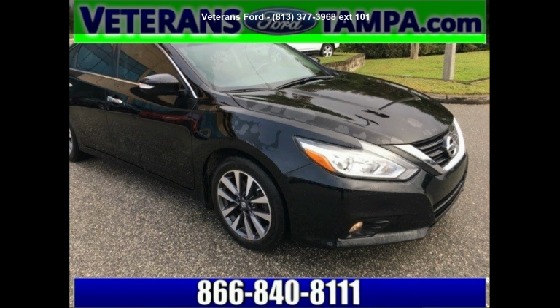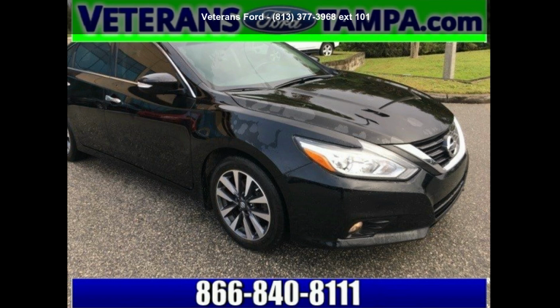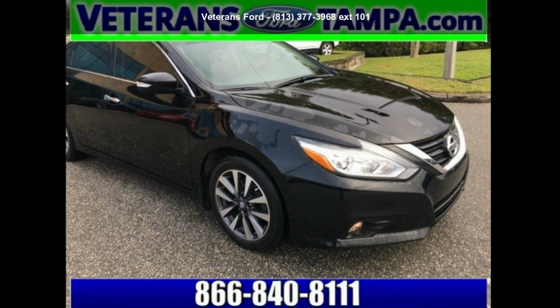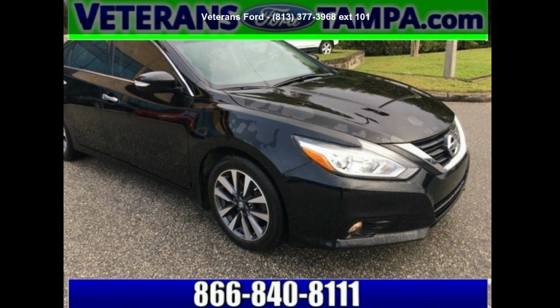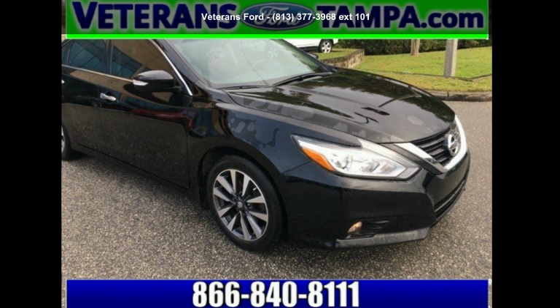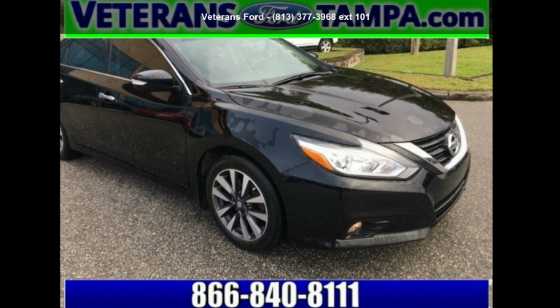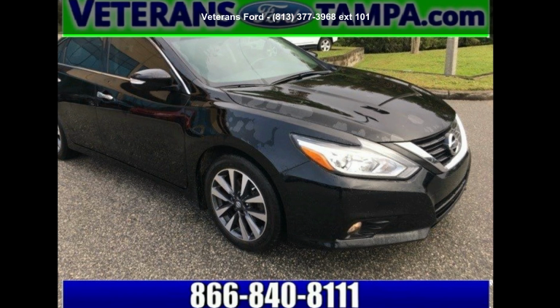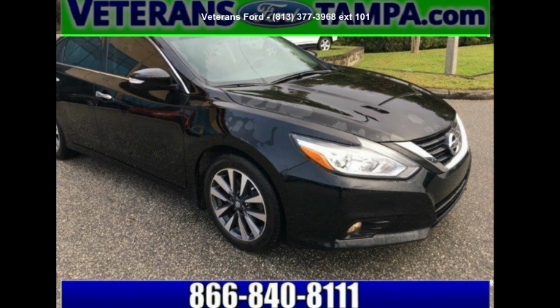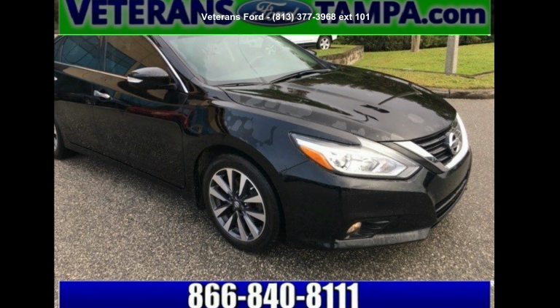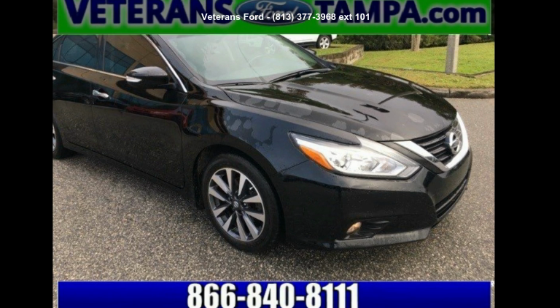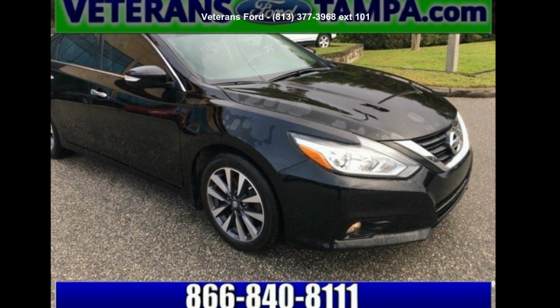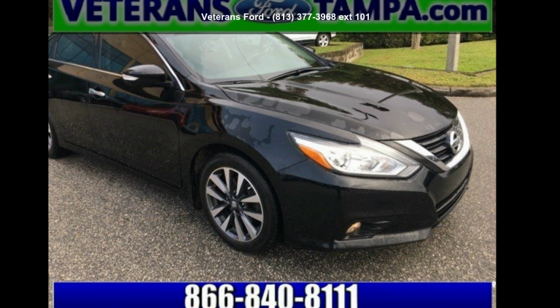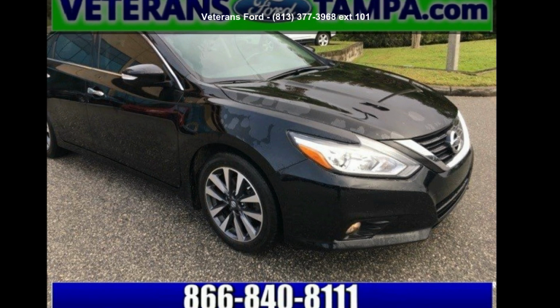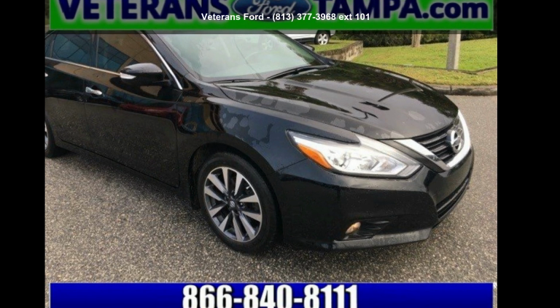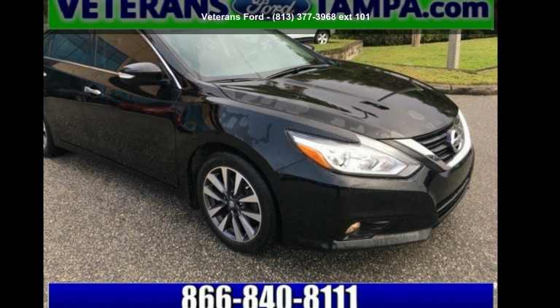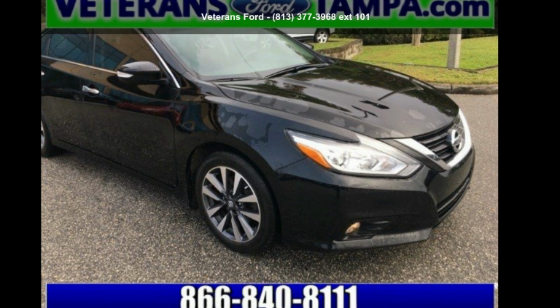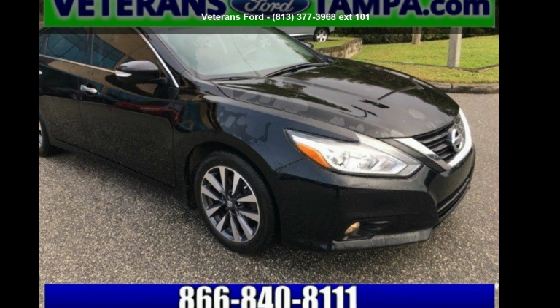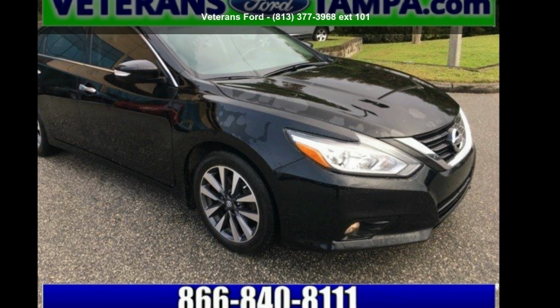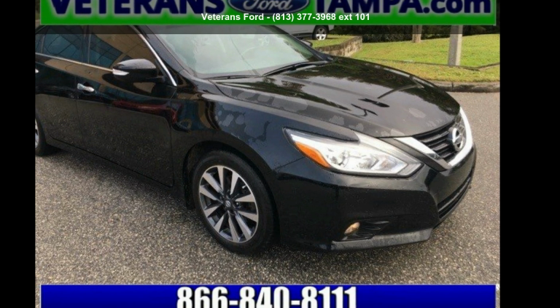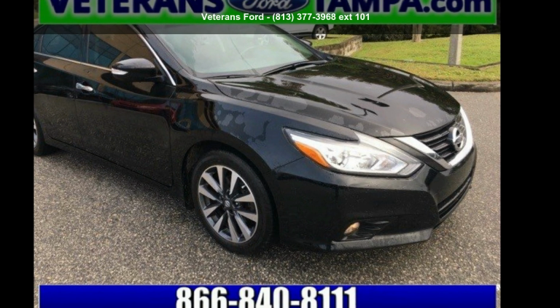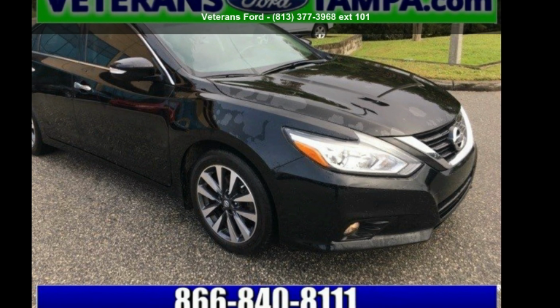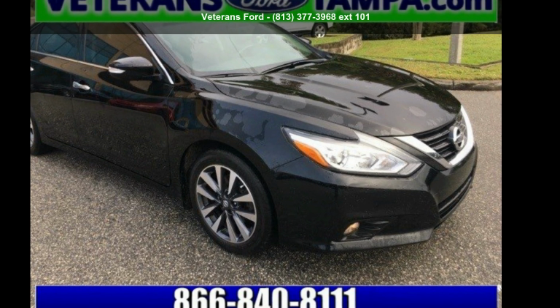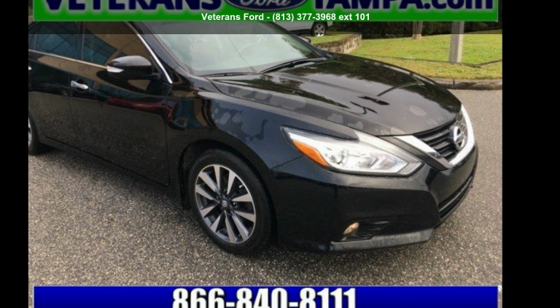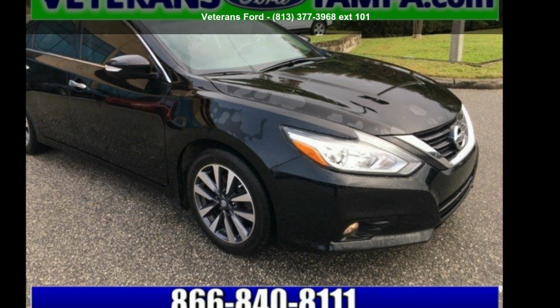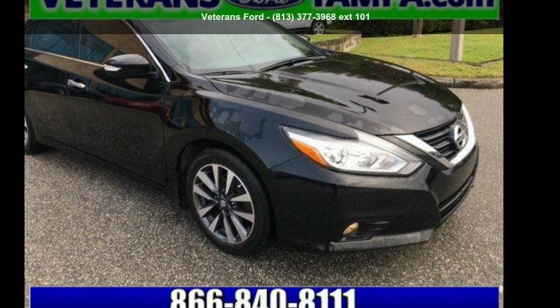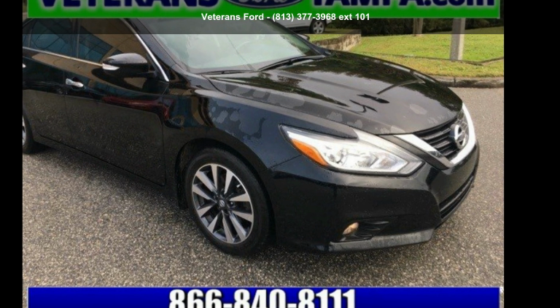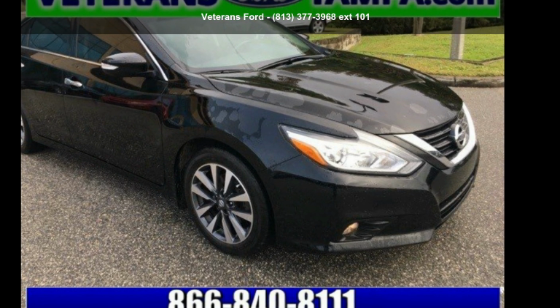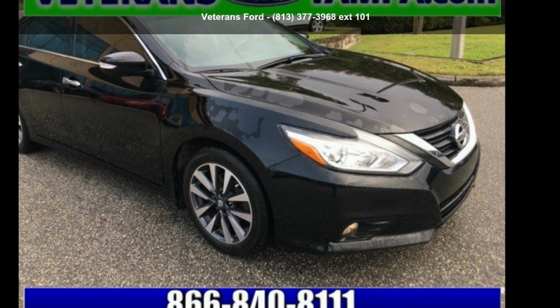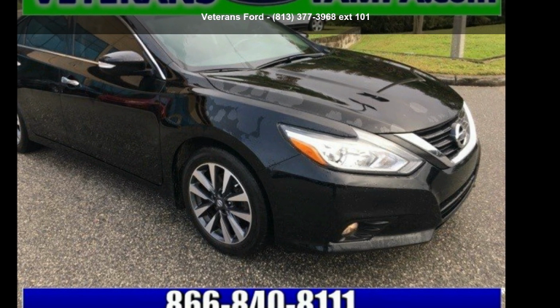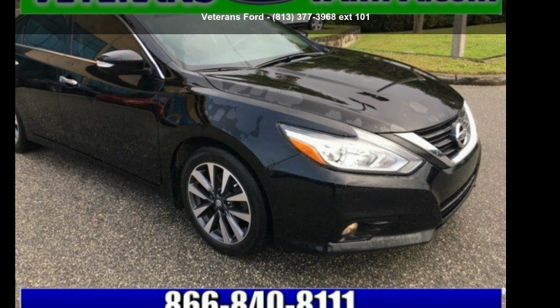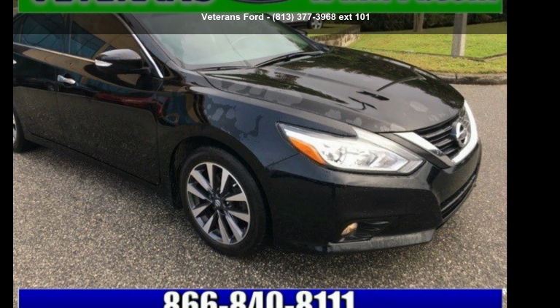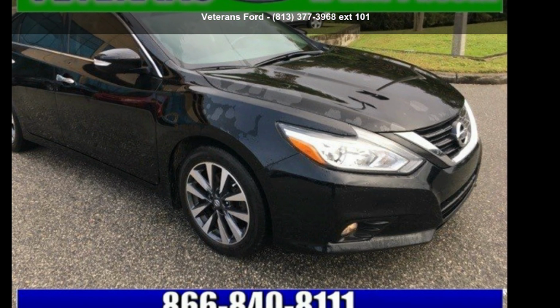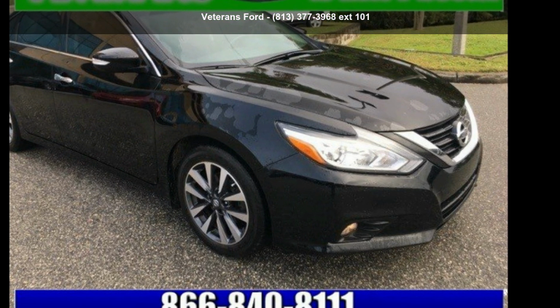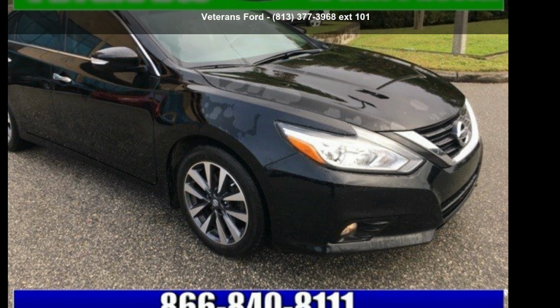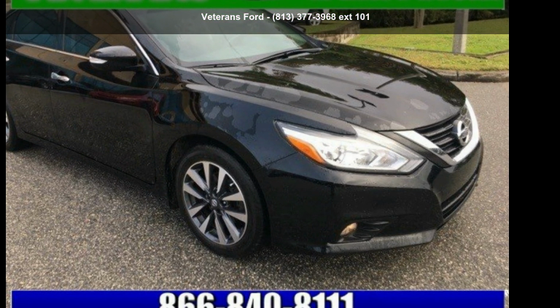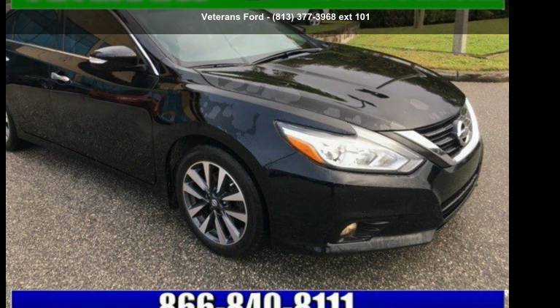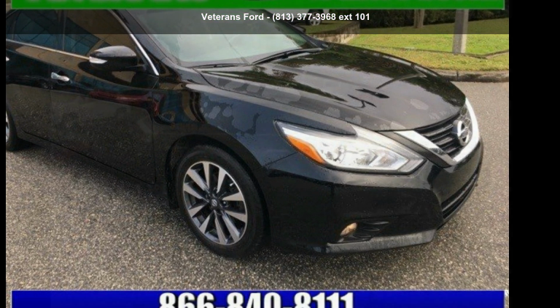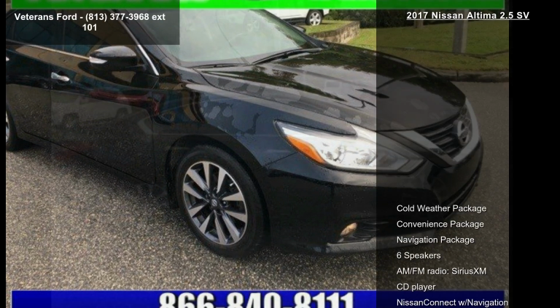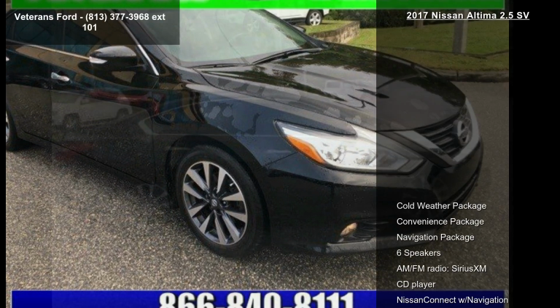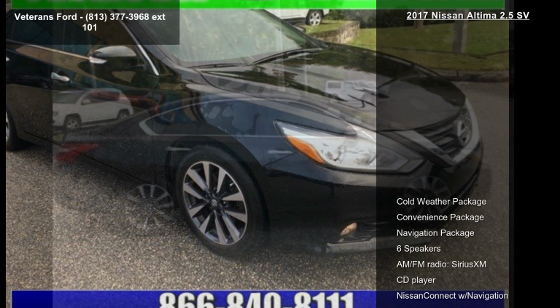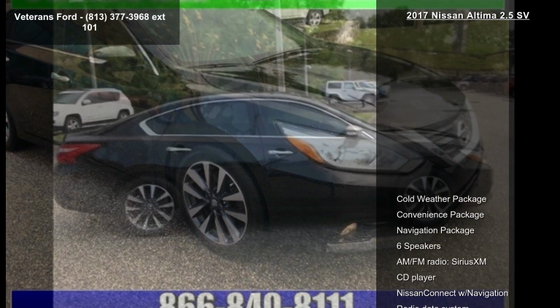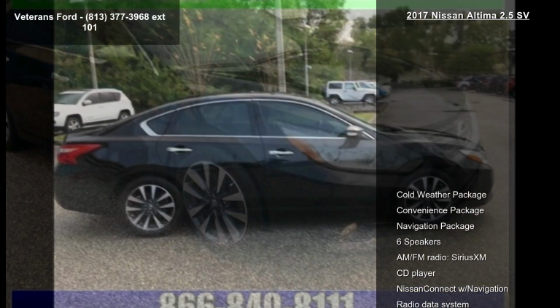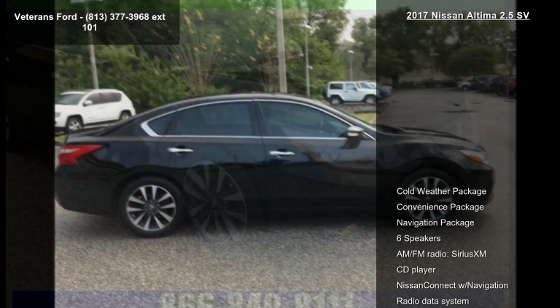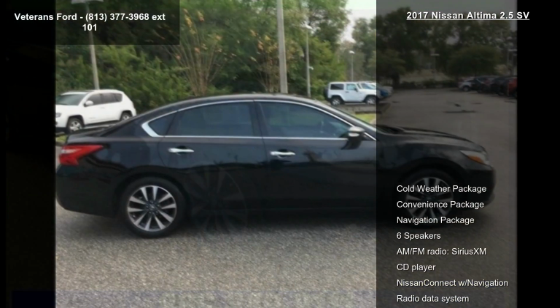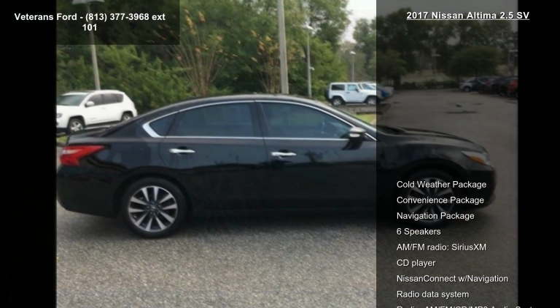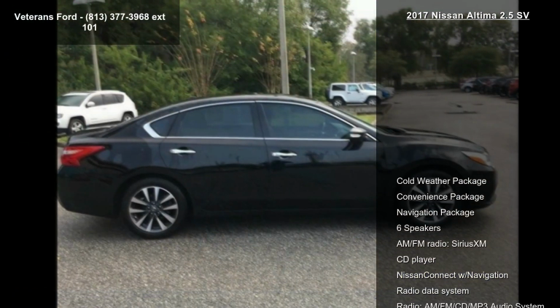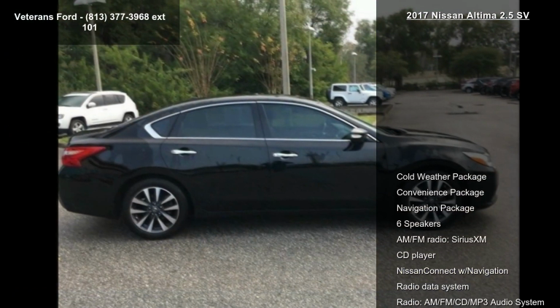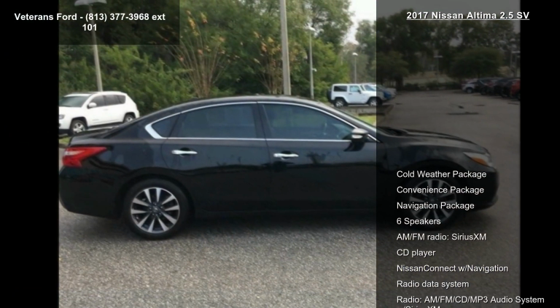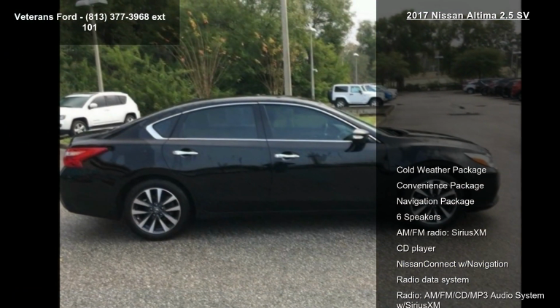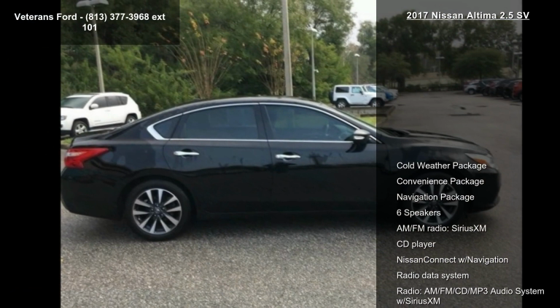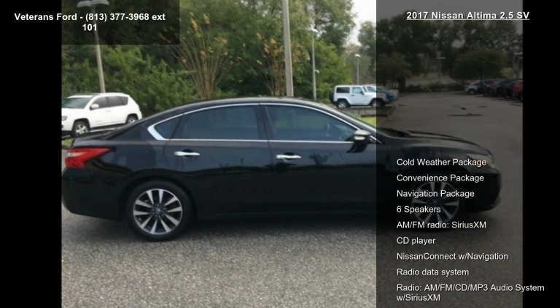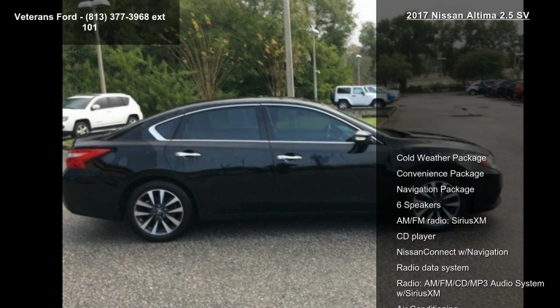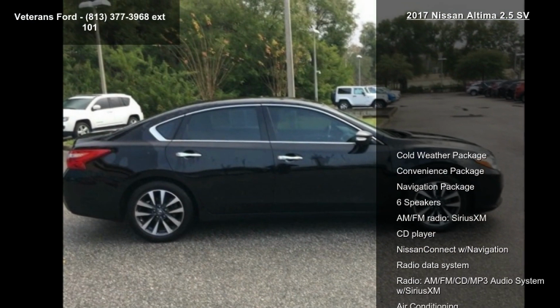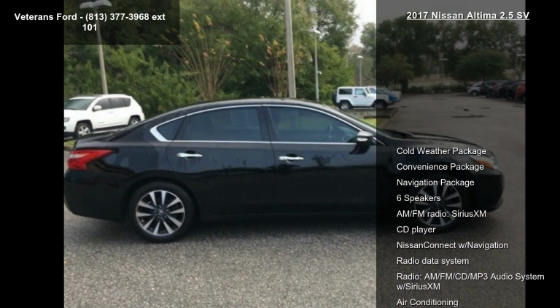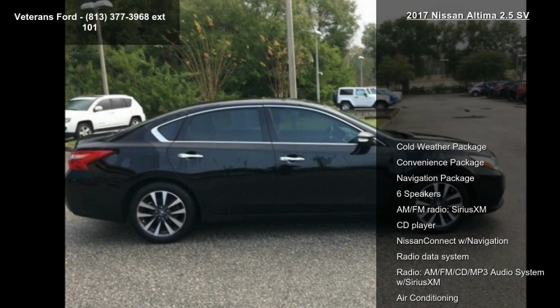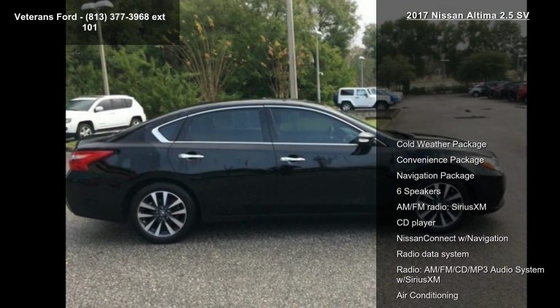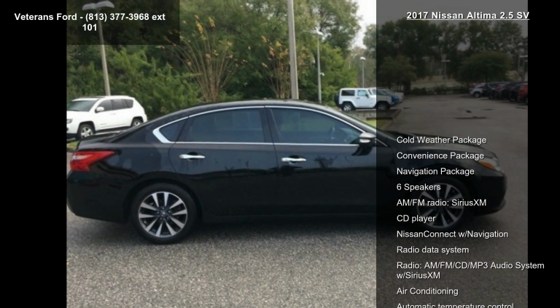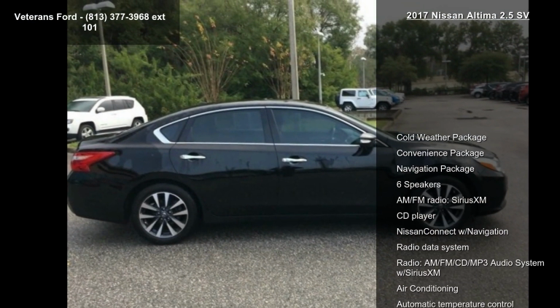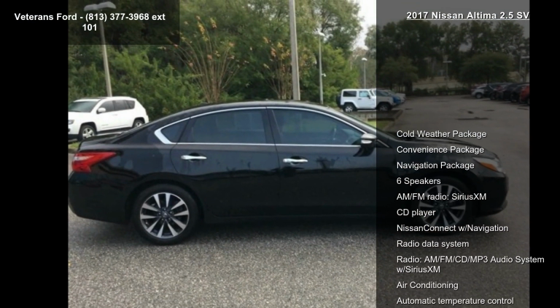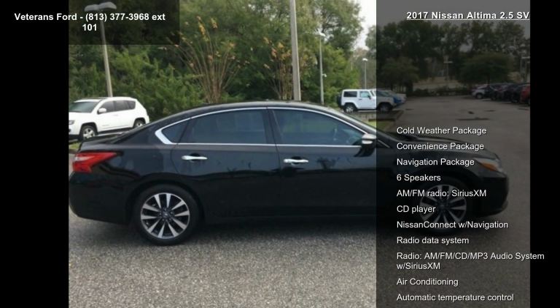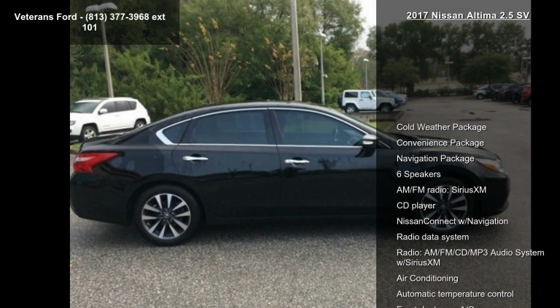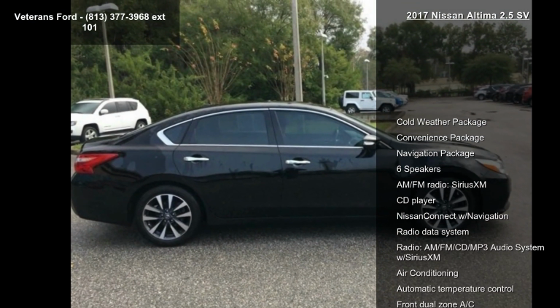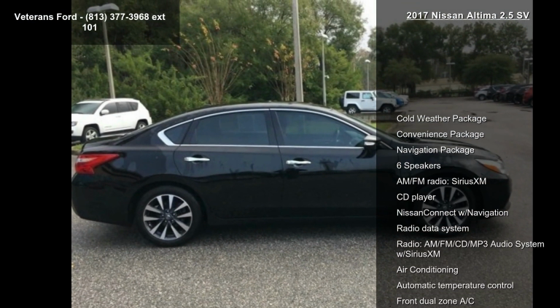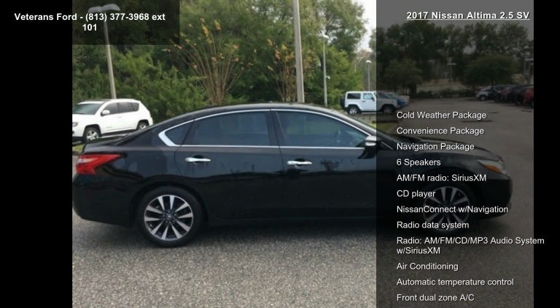Presenting the Nissan 2017 Ultima 2.5 SV. This may be the set of wheels you've been looking for.